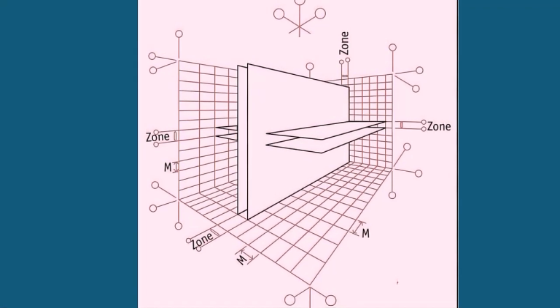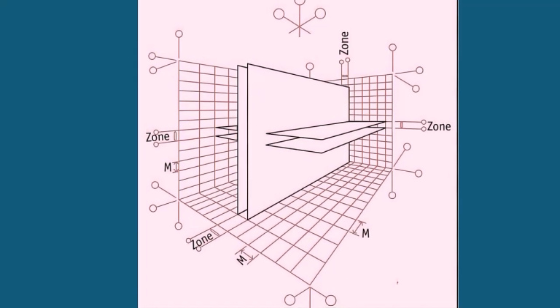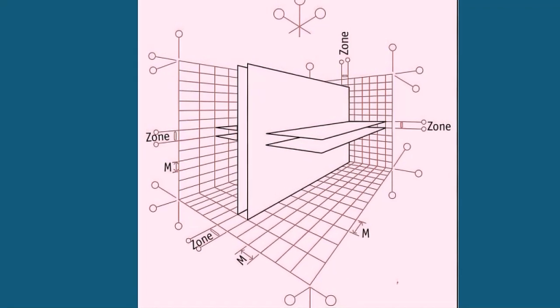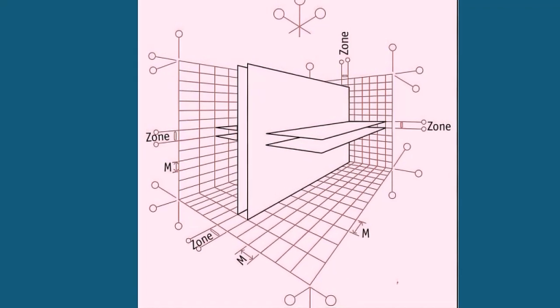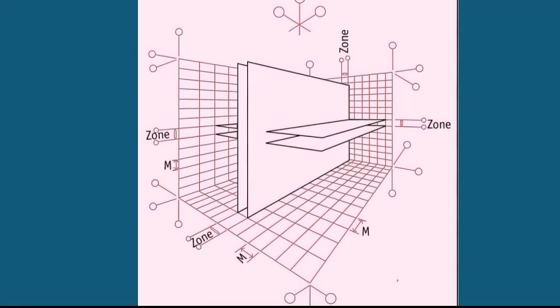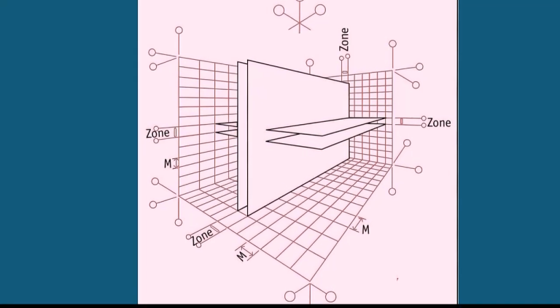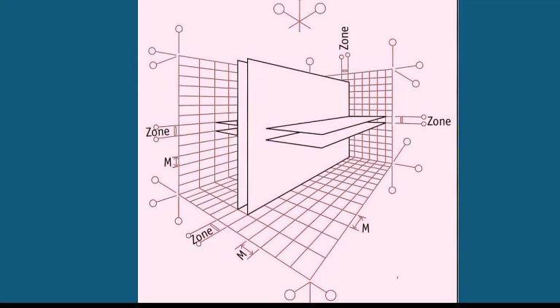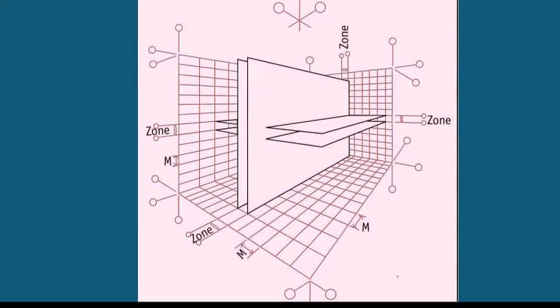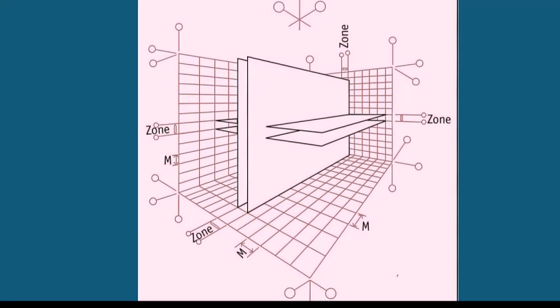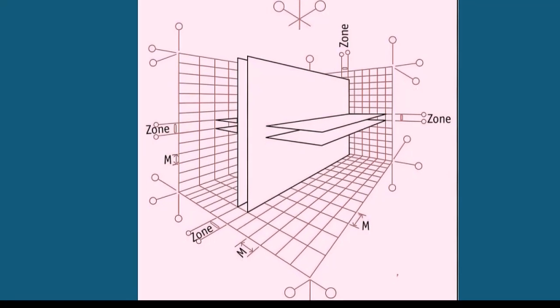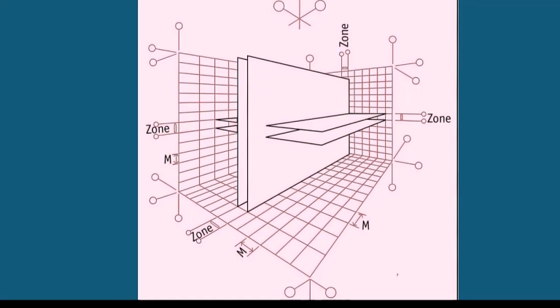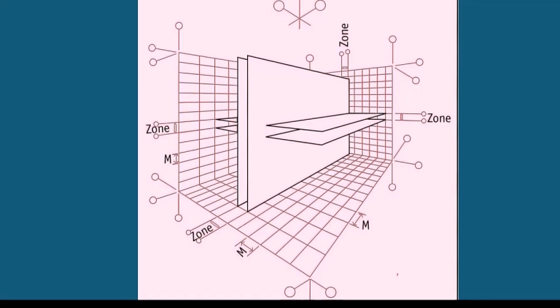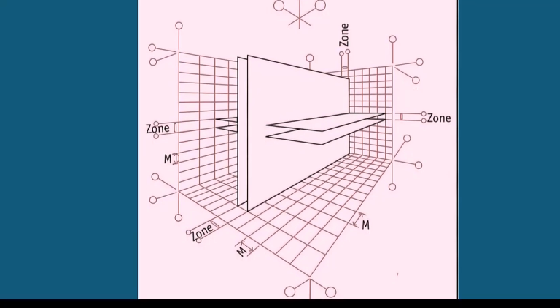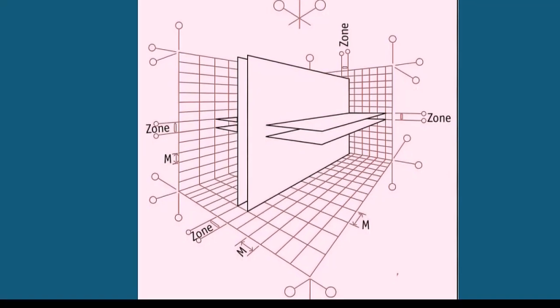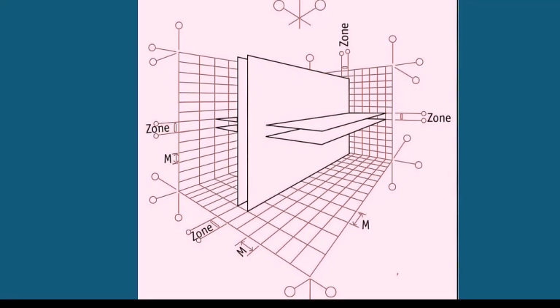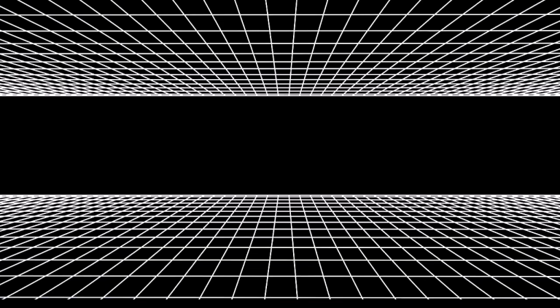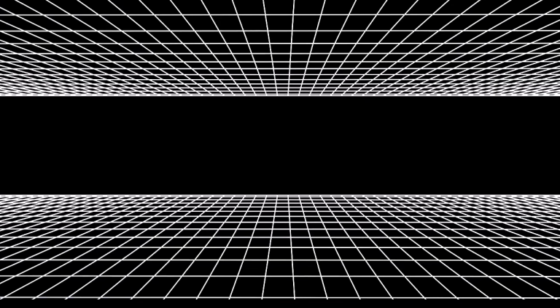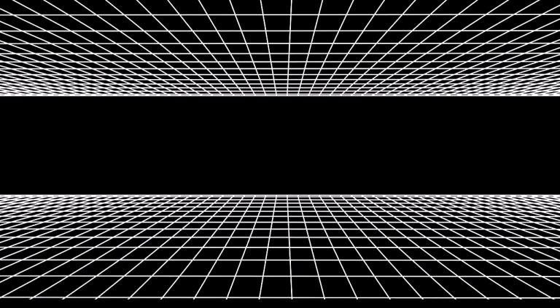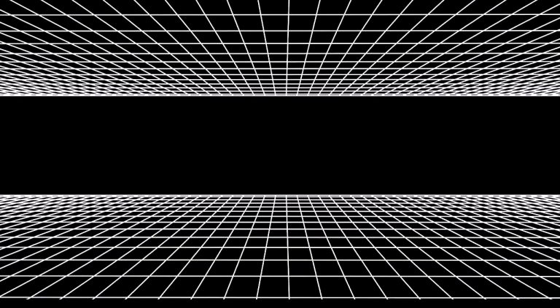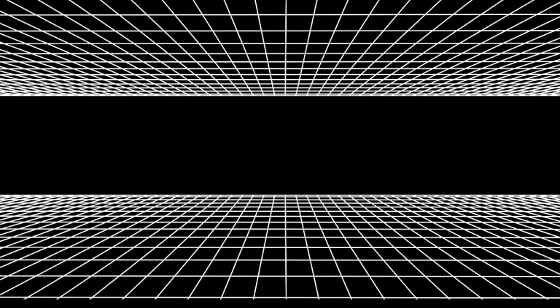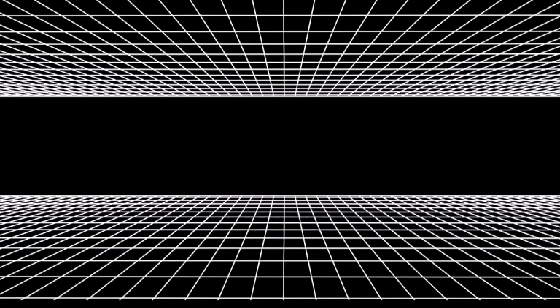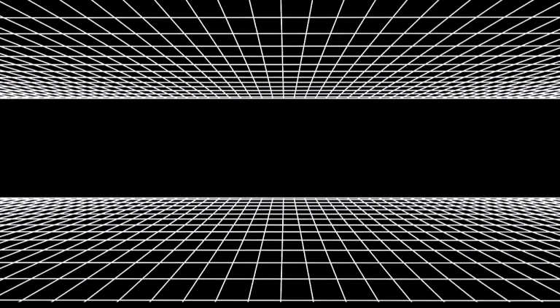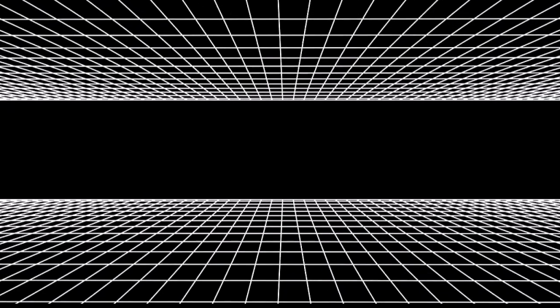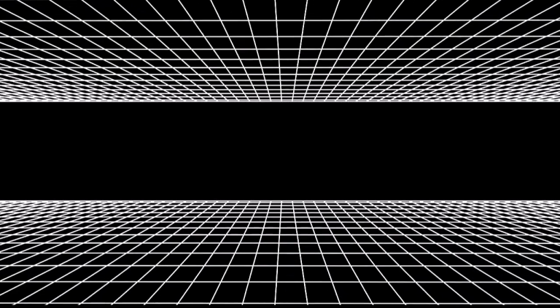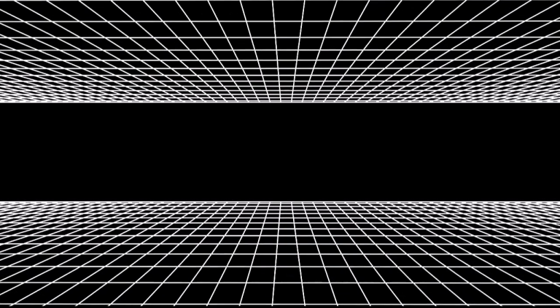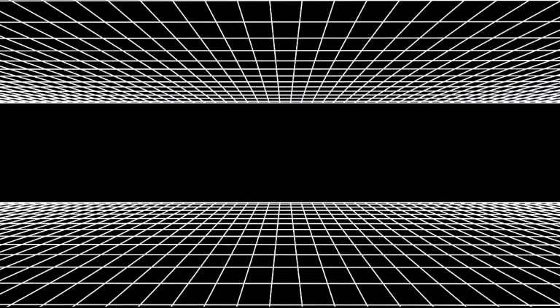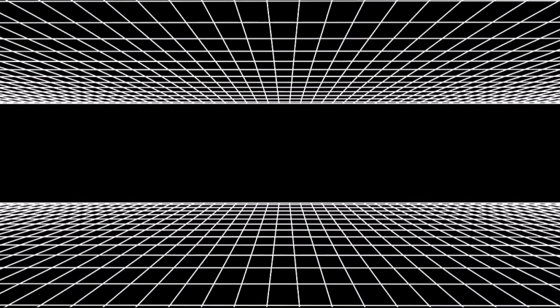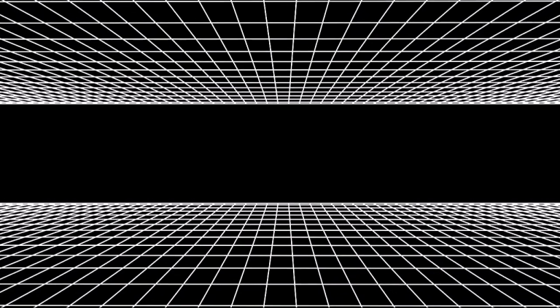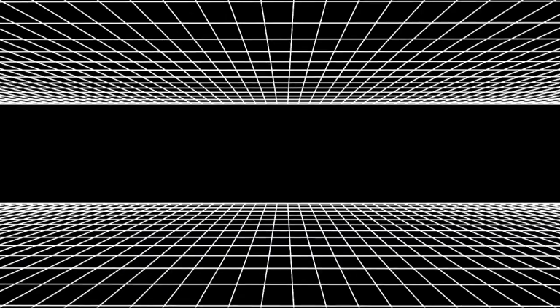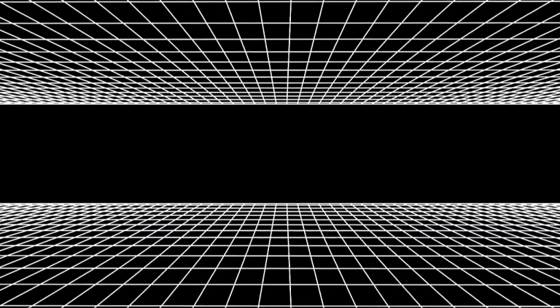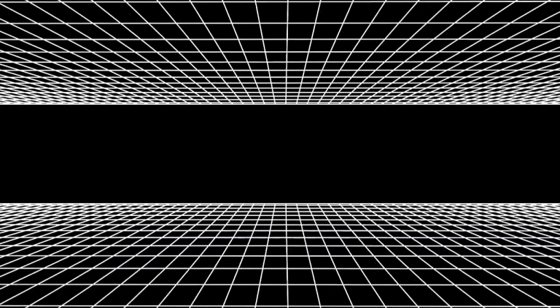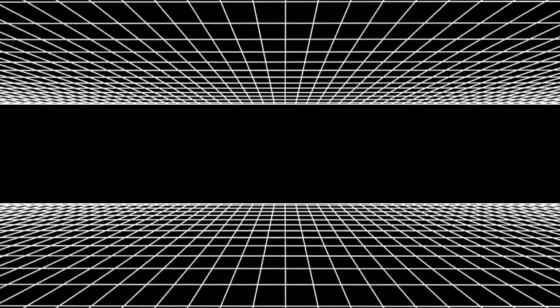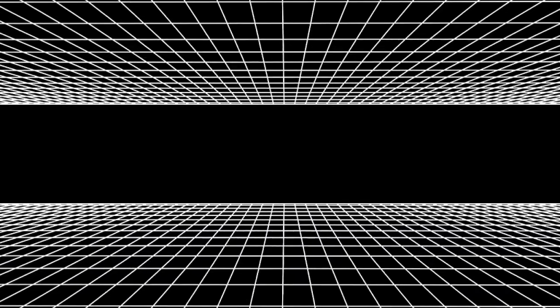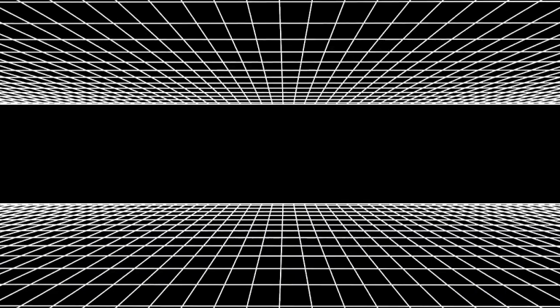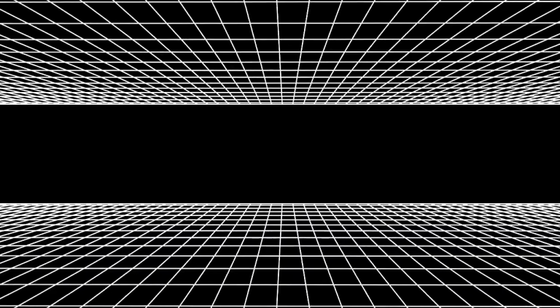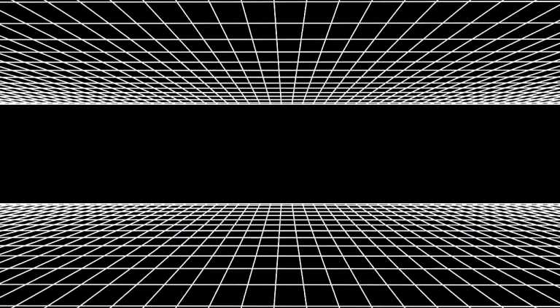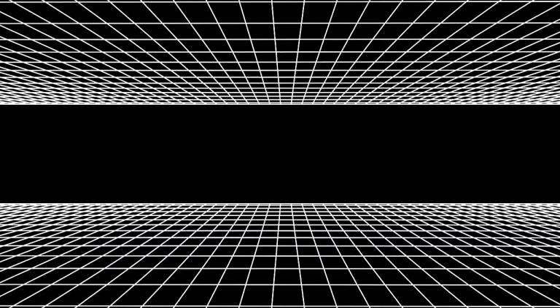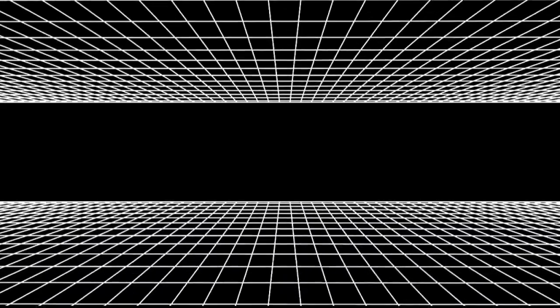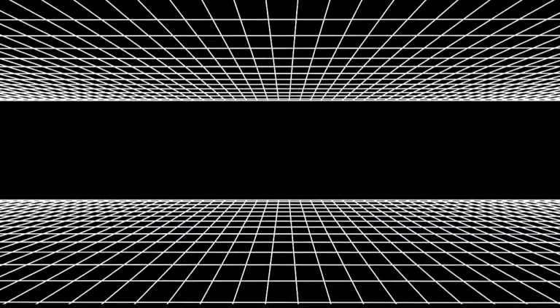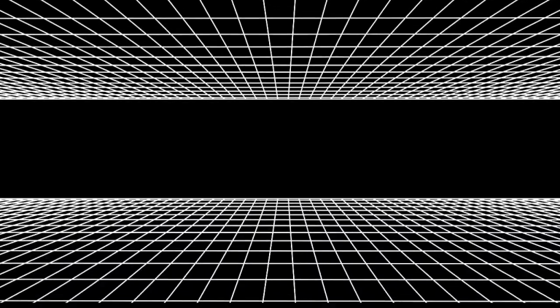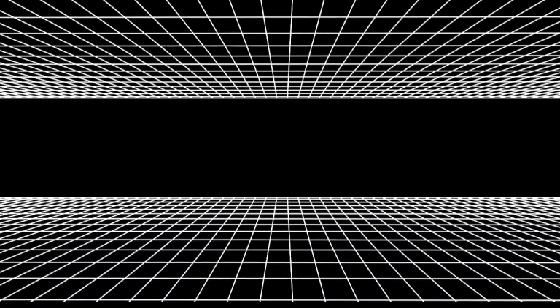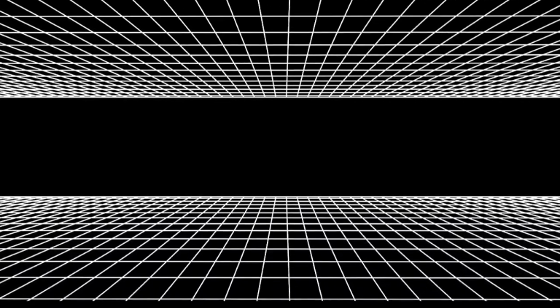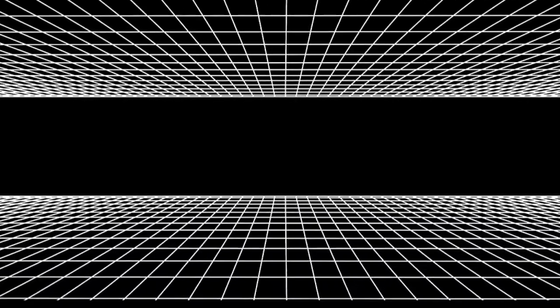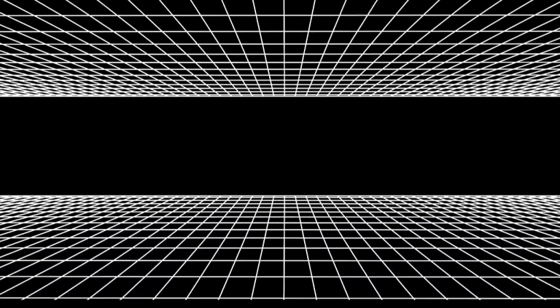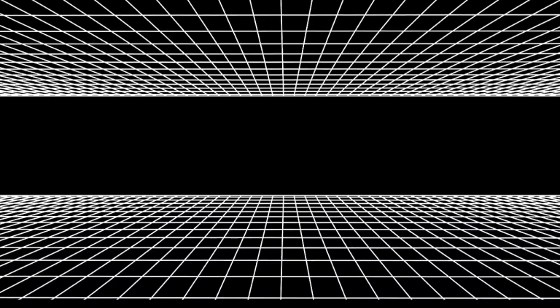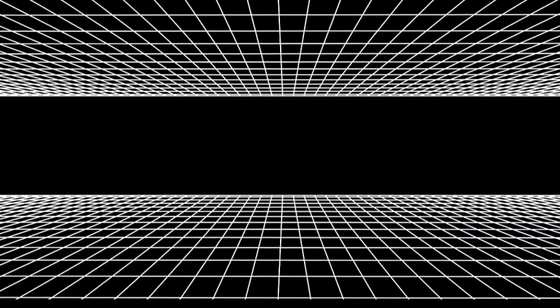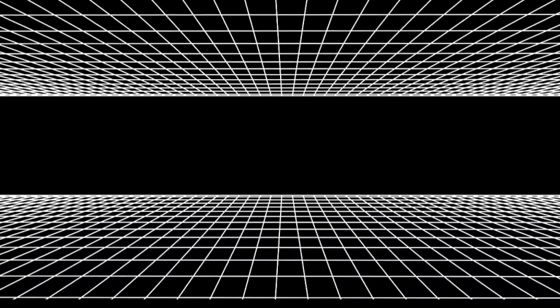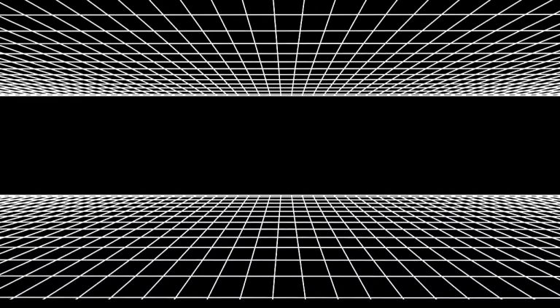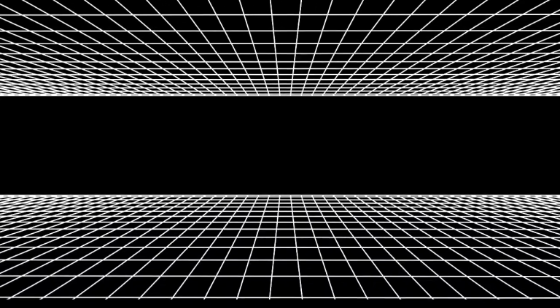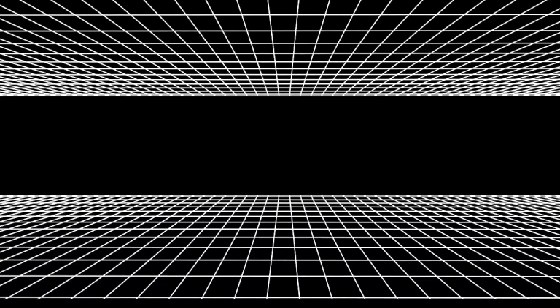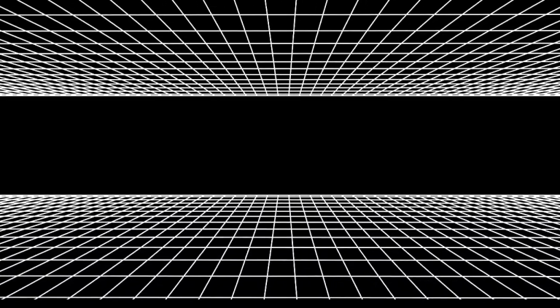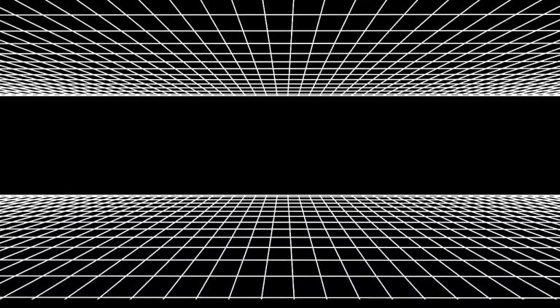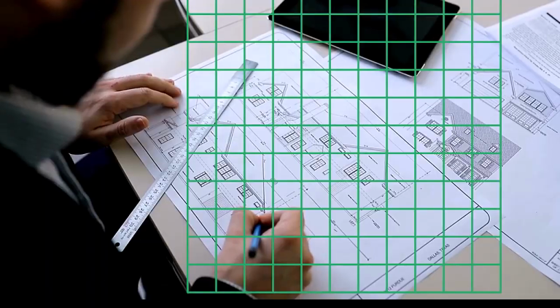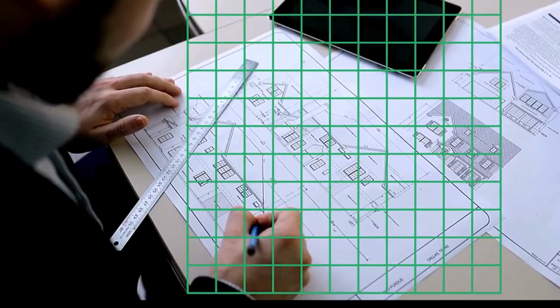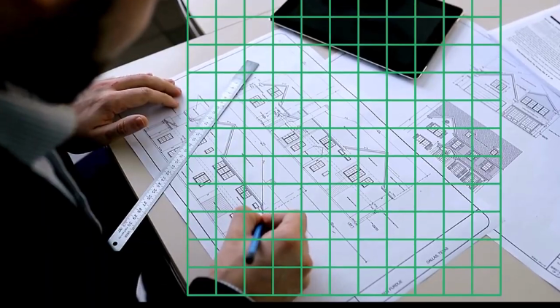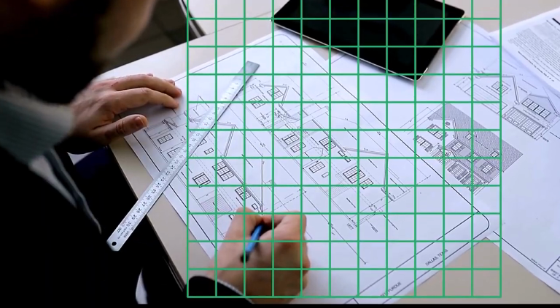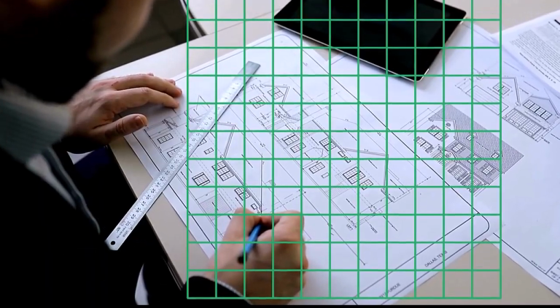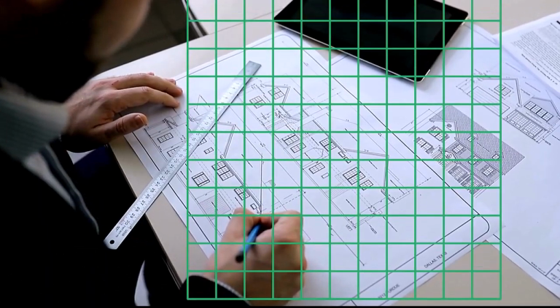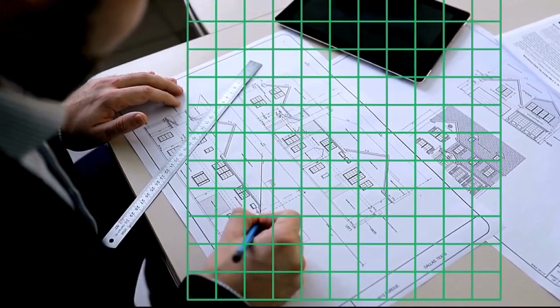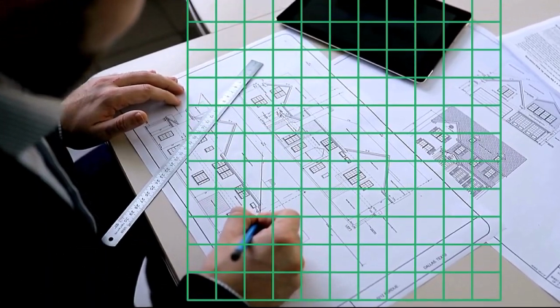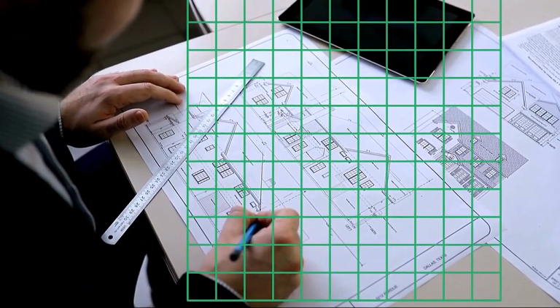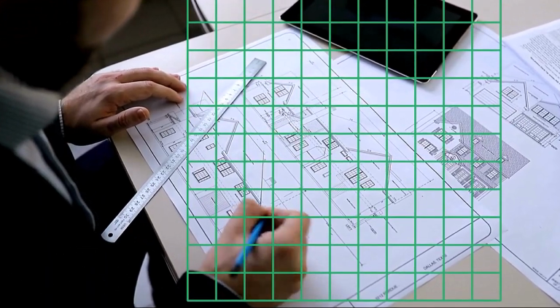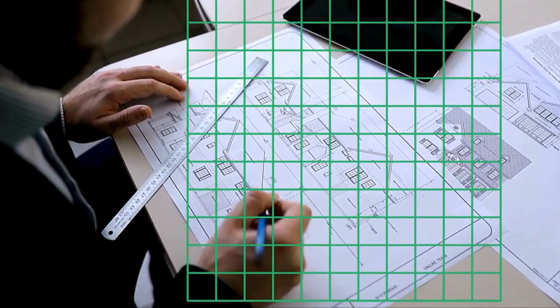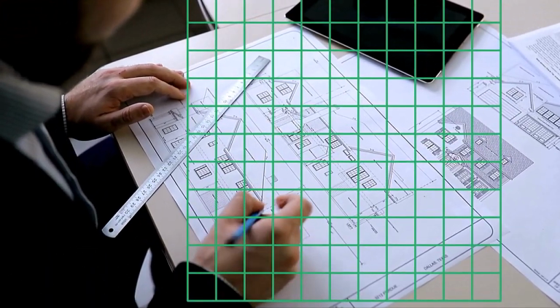So finally, as architects and engineers we say that the planning module is a multi-module chosen for a planning grid, which we use to design the structure.